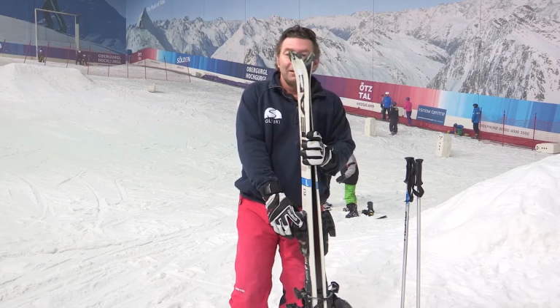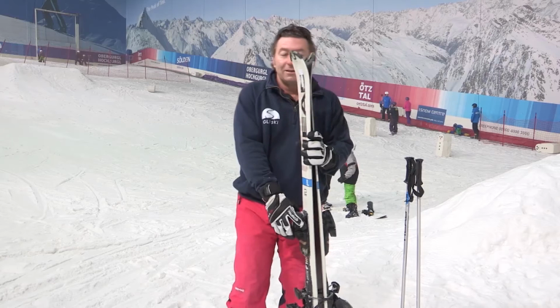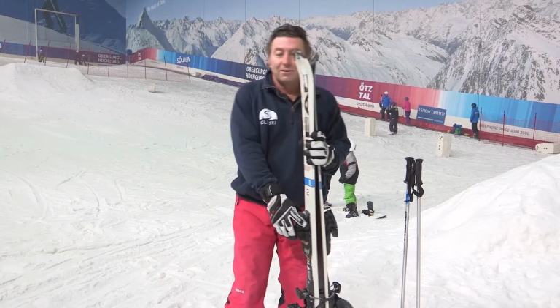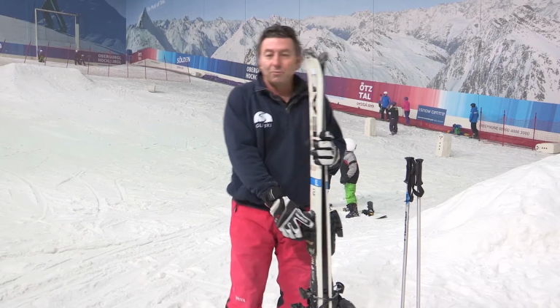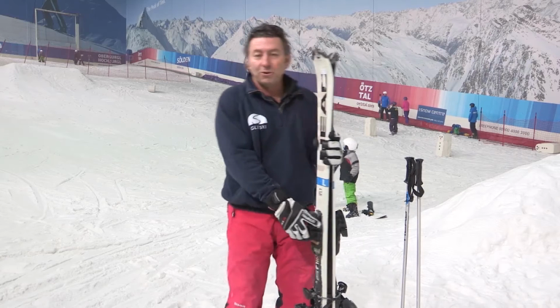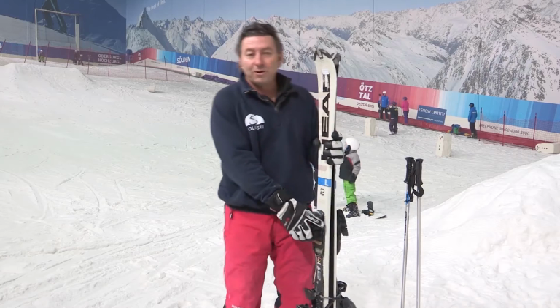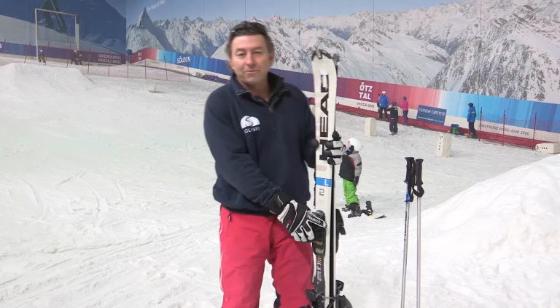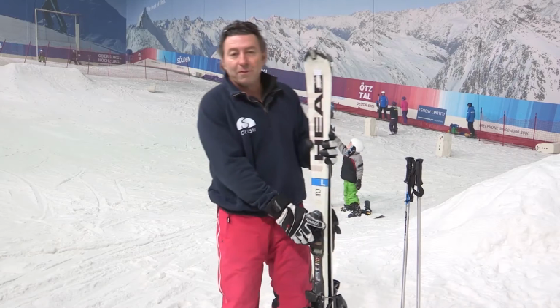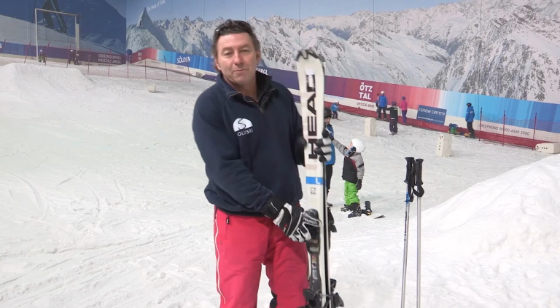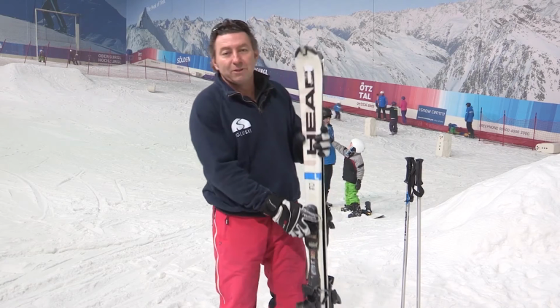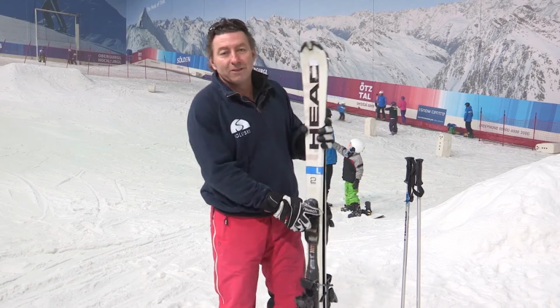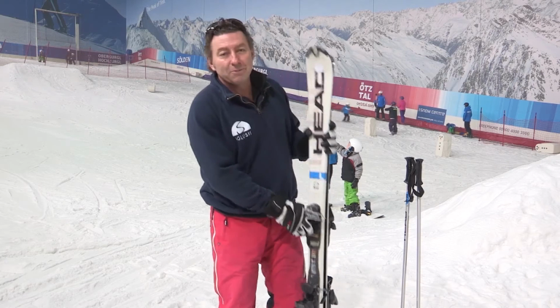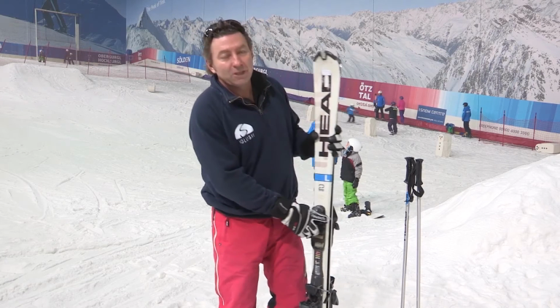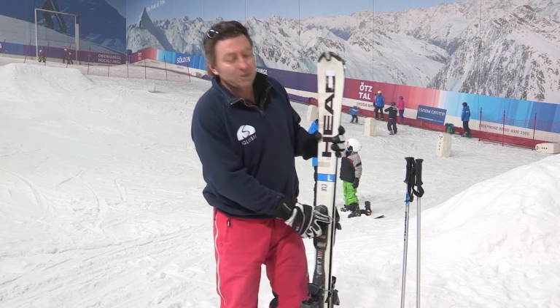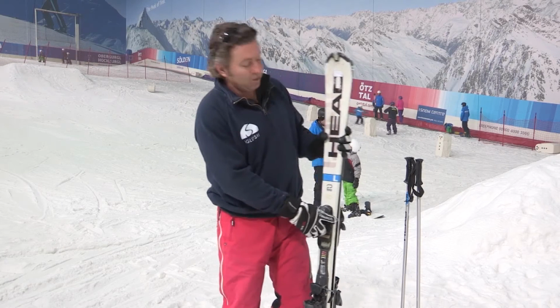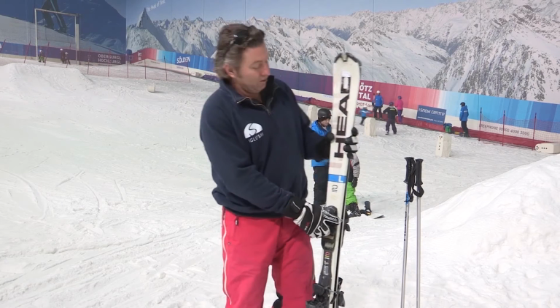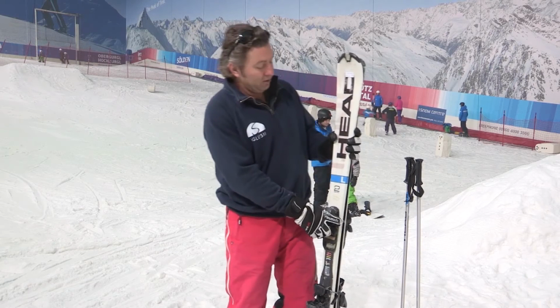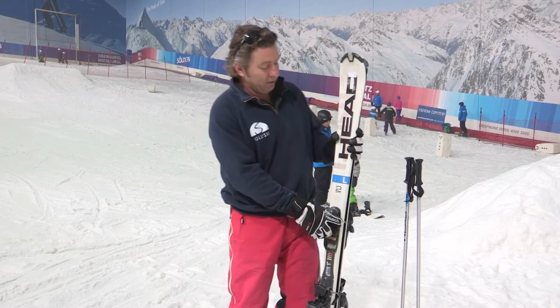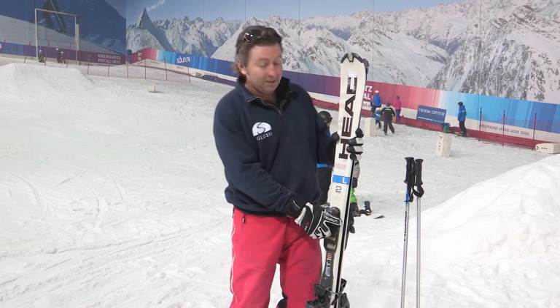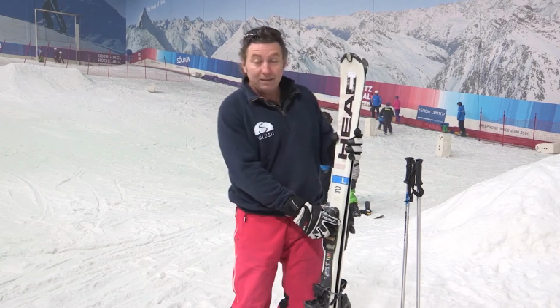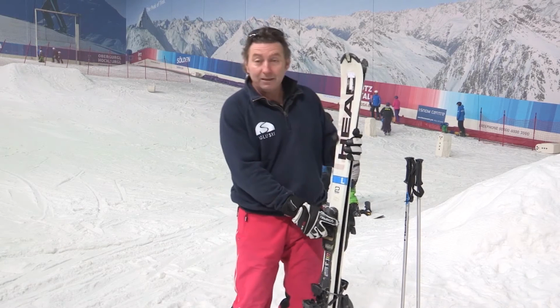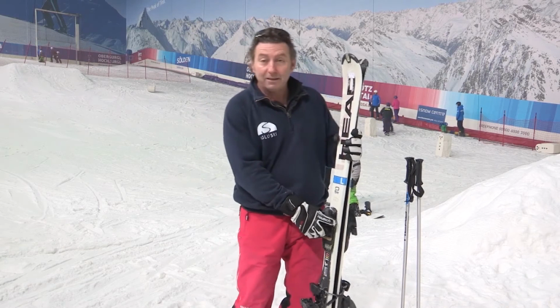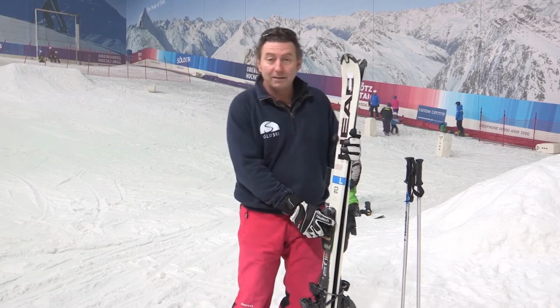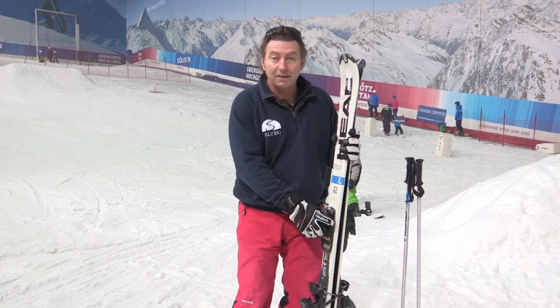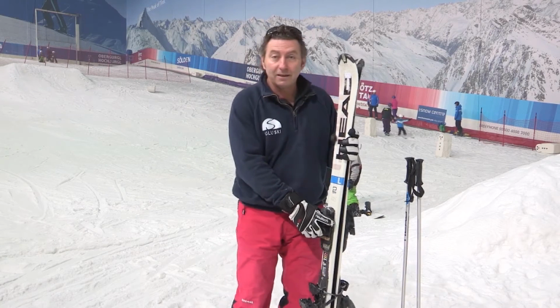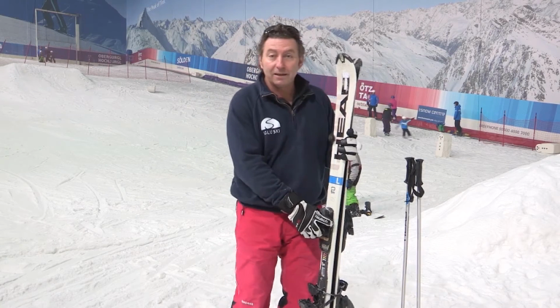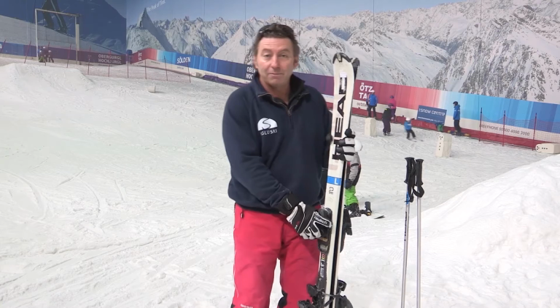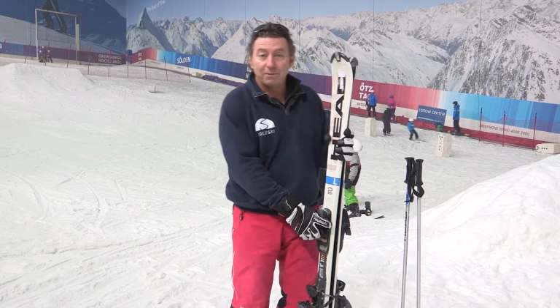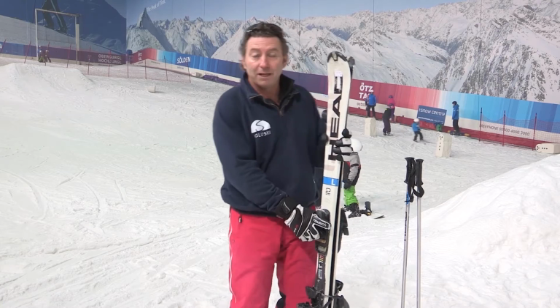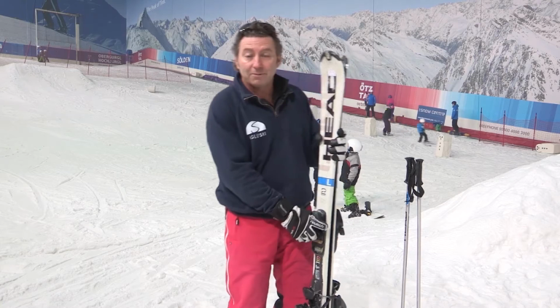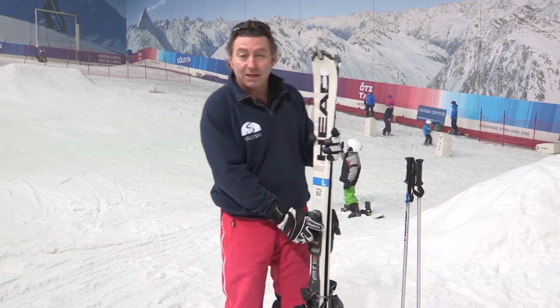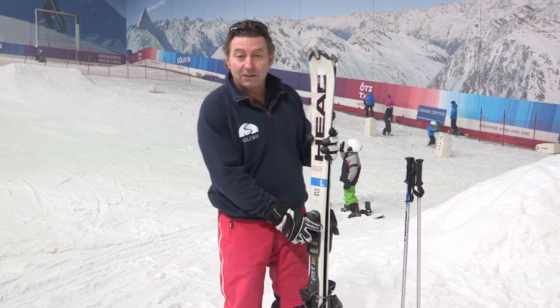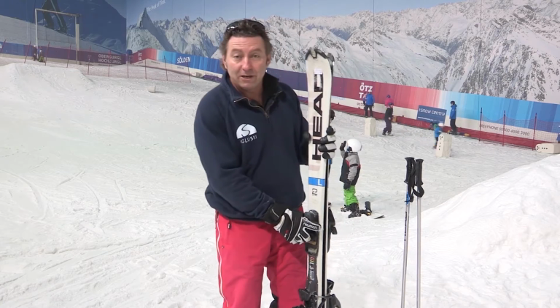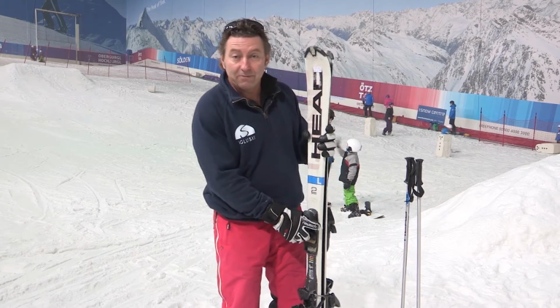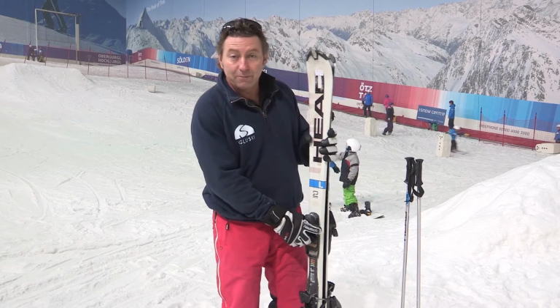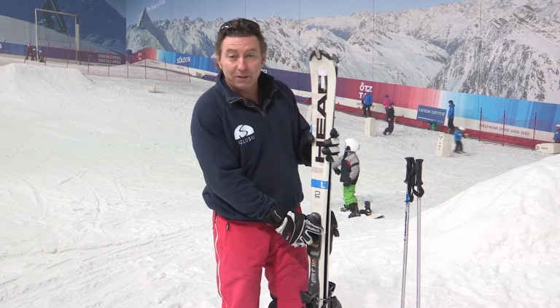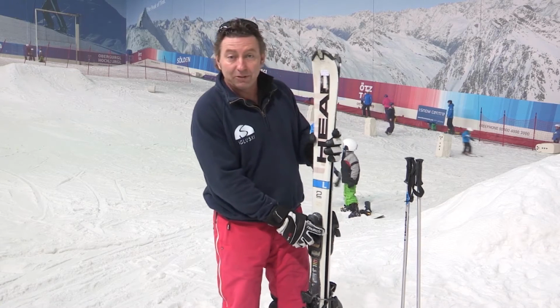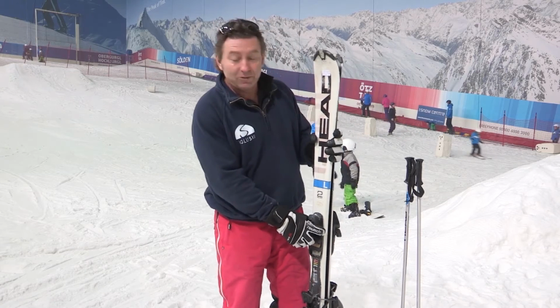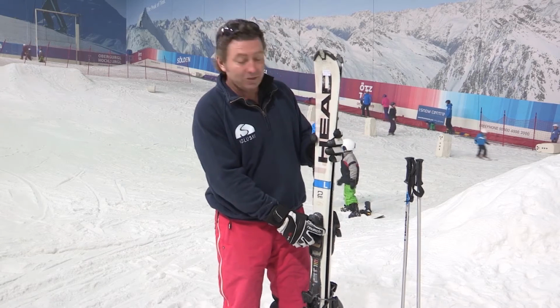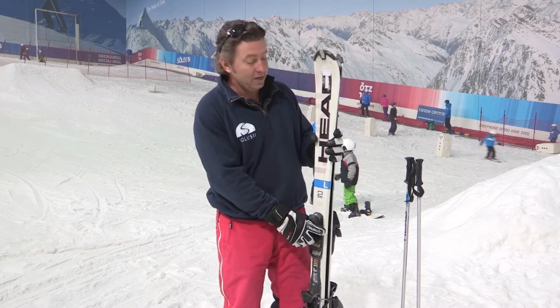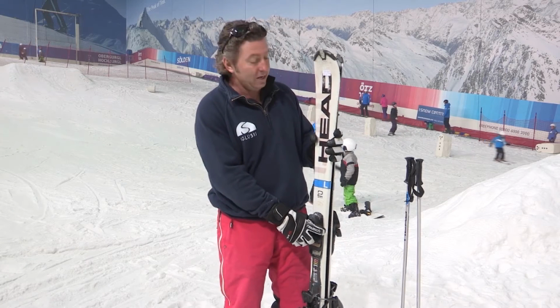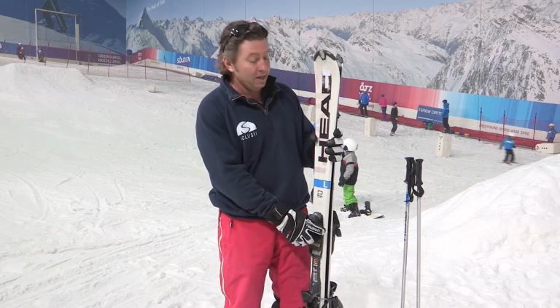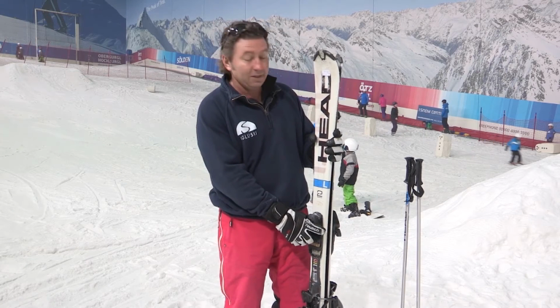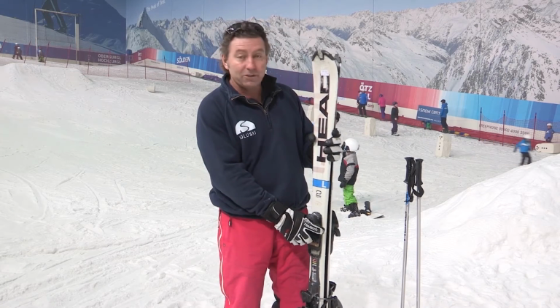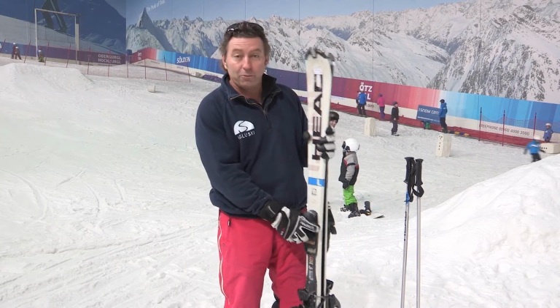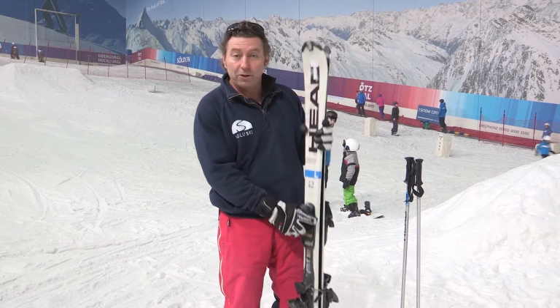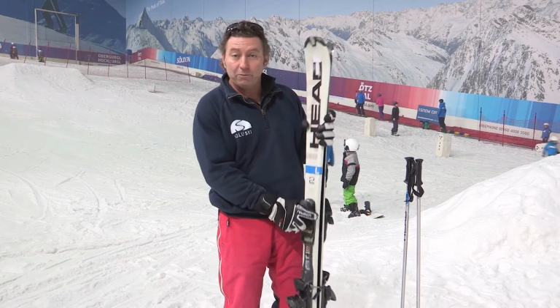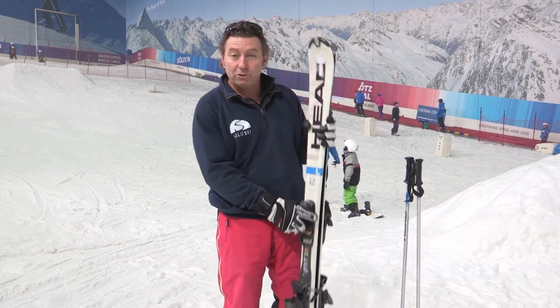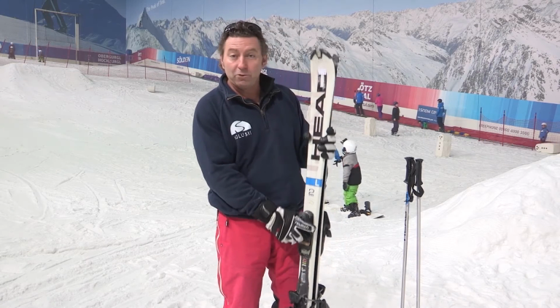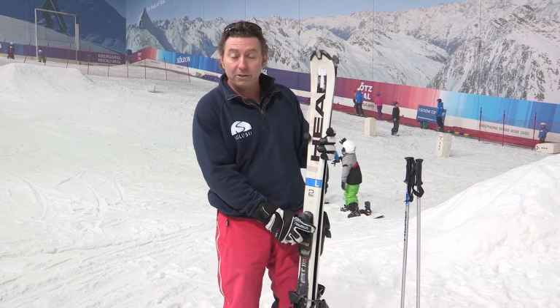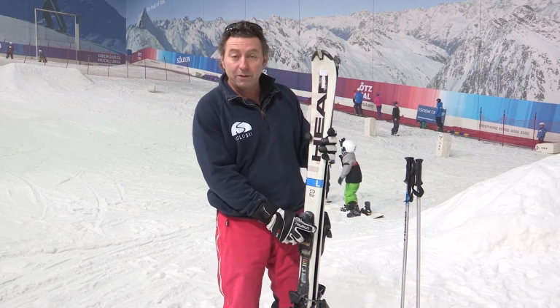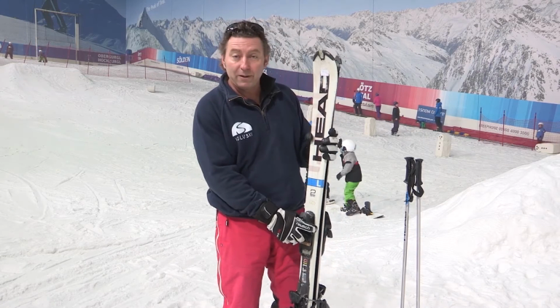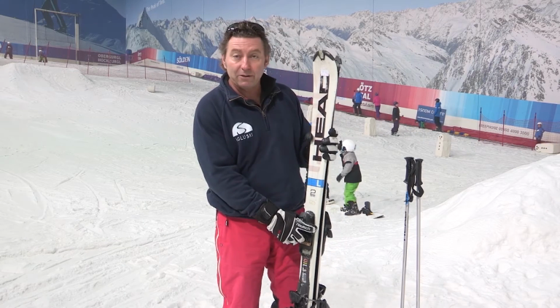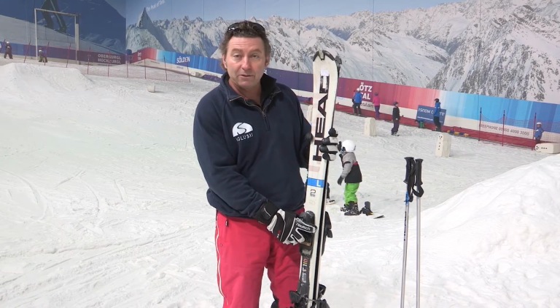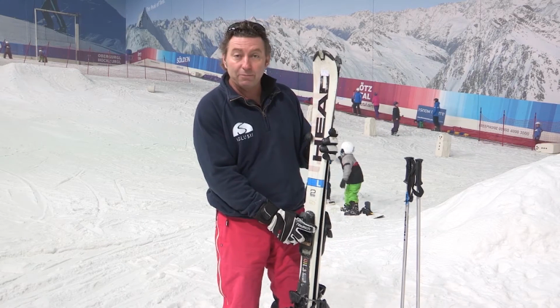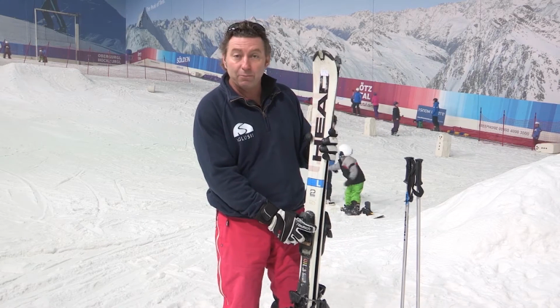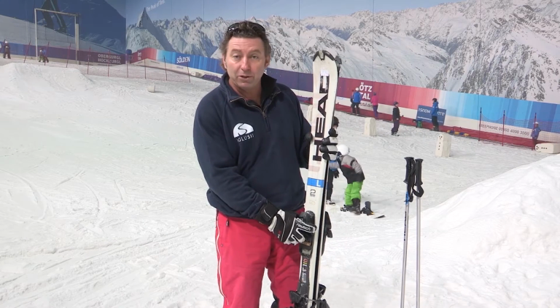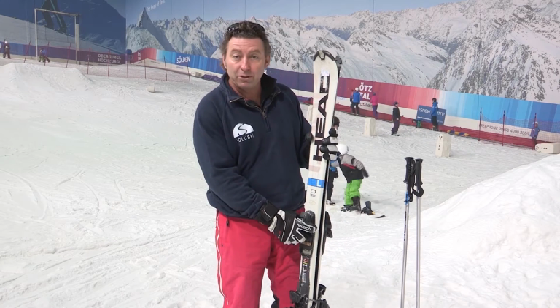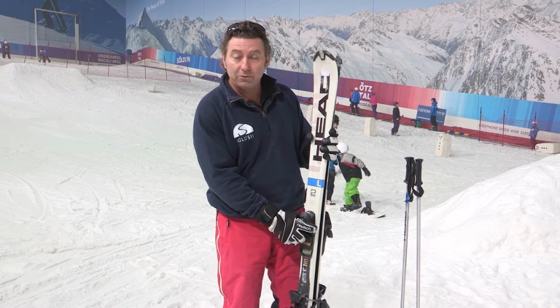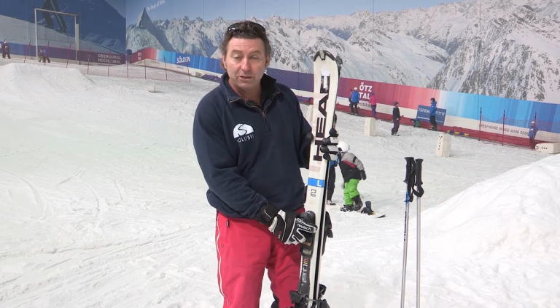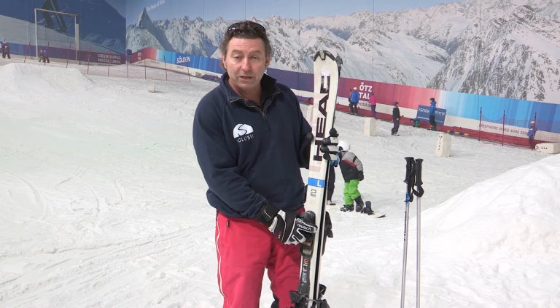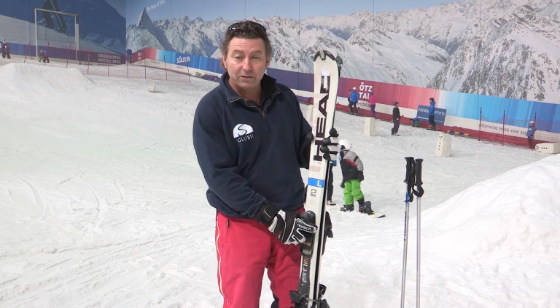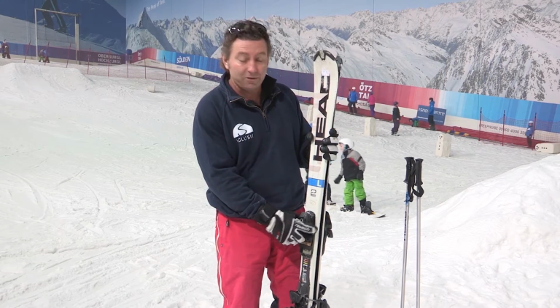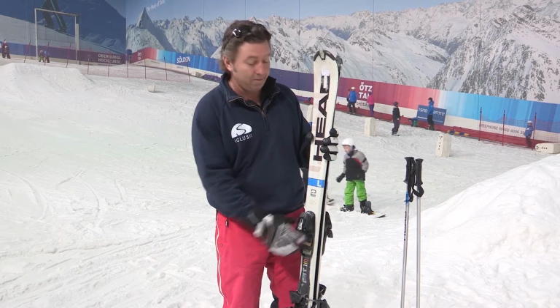Good morning from Hemel Headstairs Snow Centre. My name's AJ from Igloo Ski, and this morning we're talking about putting your skis on.